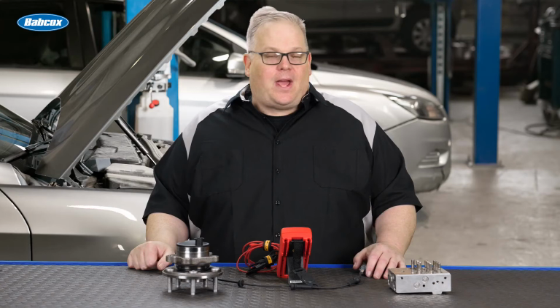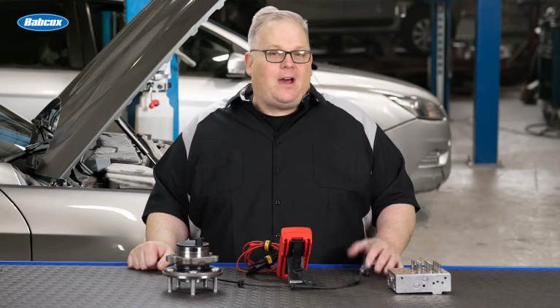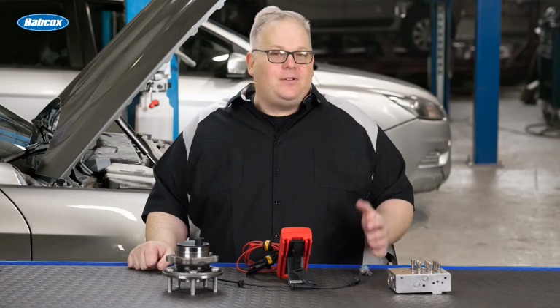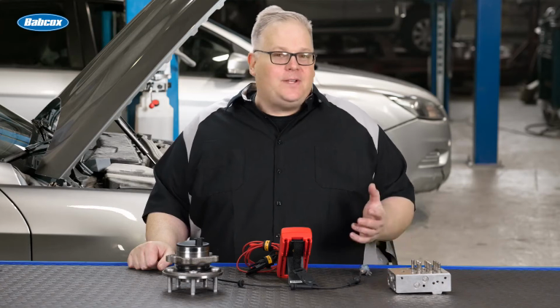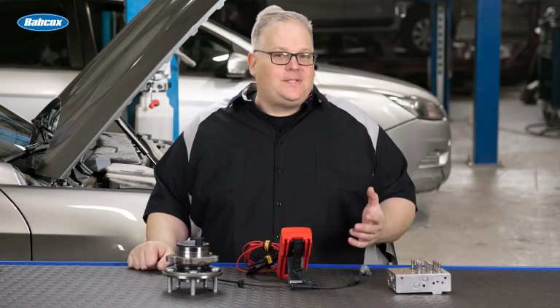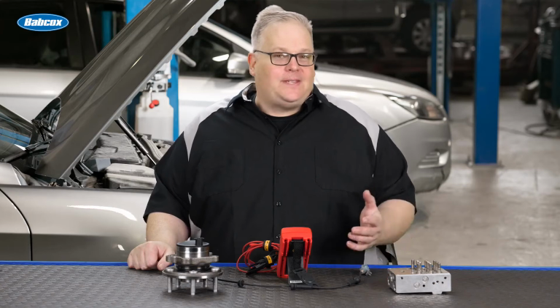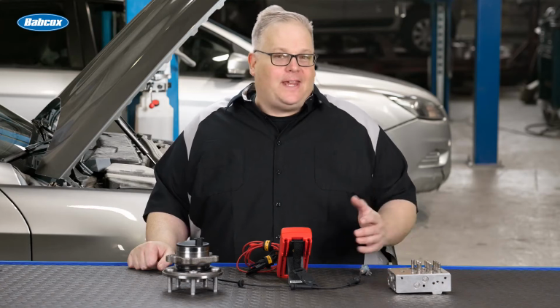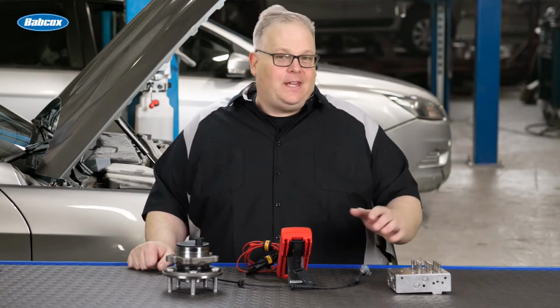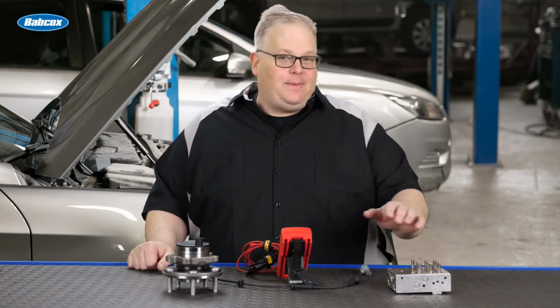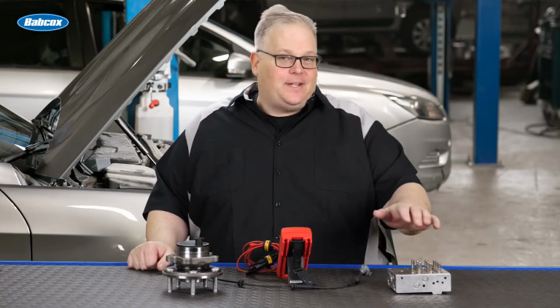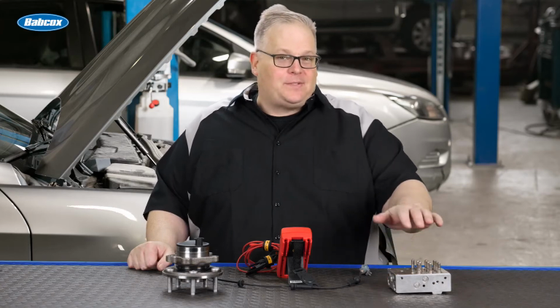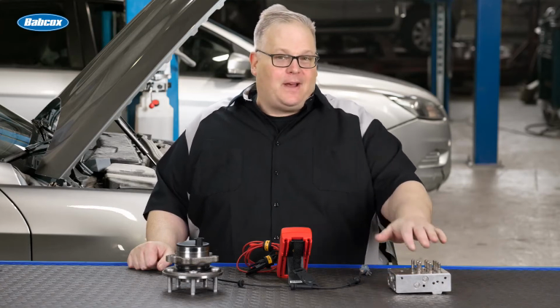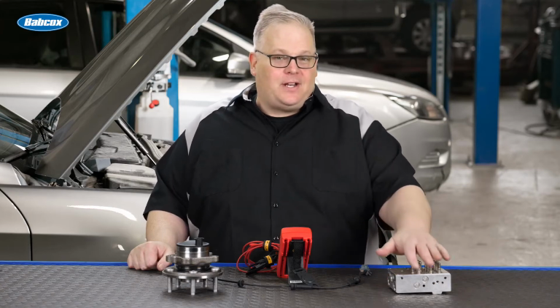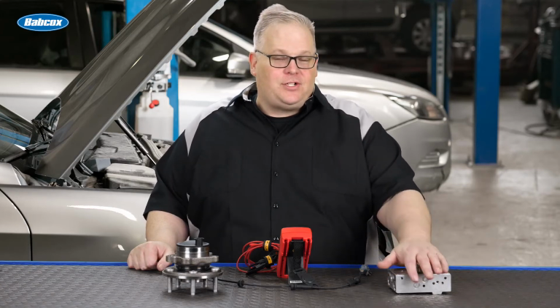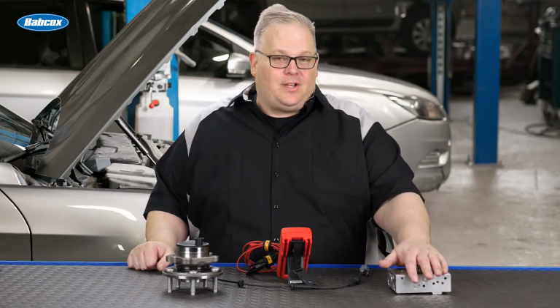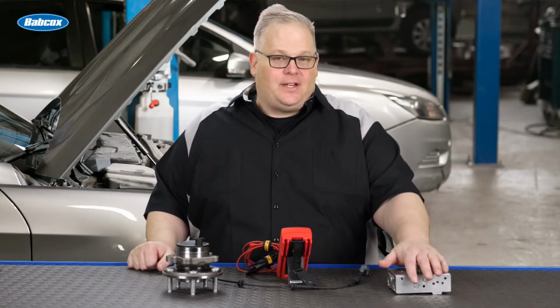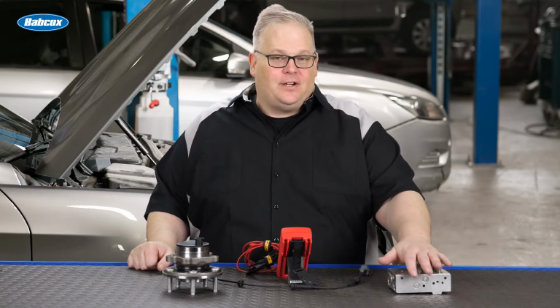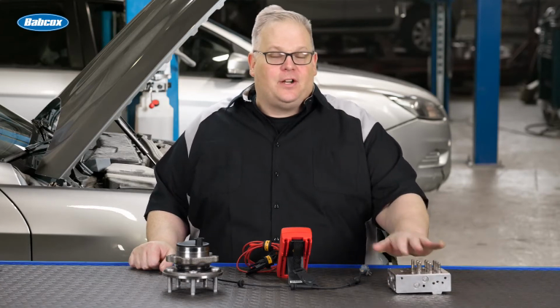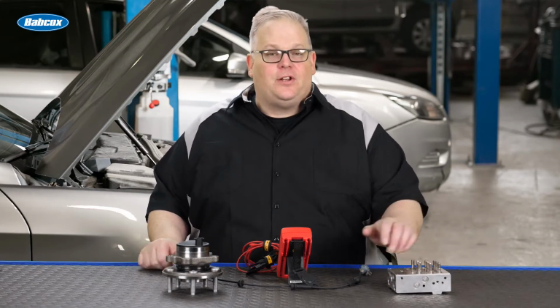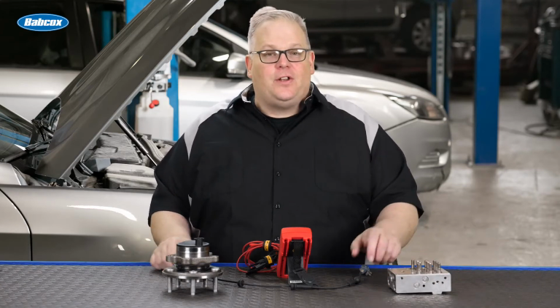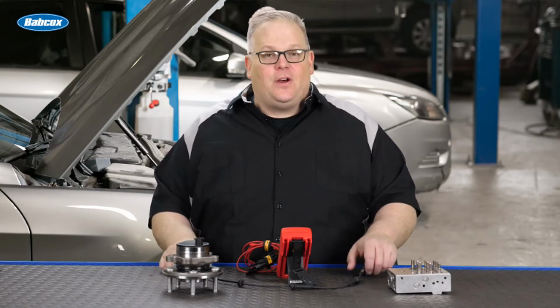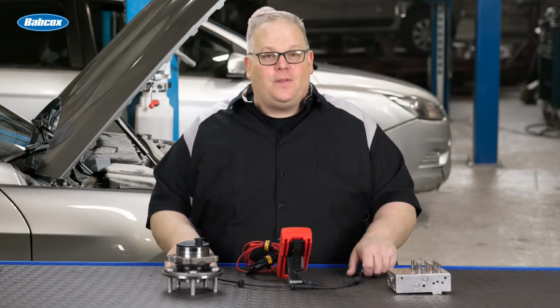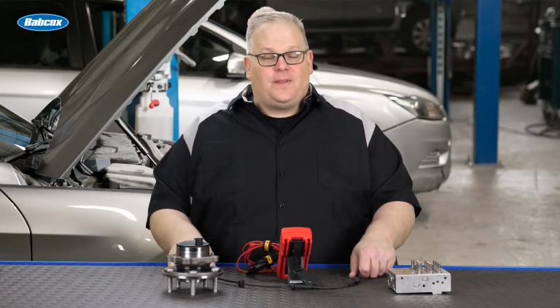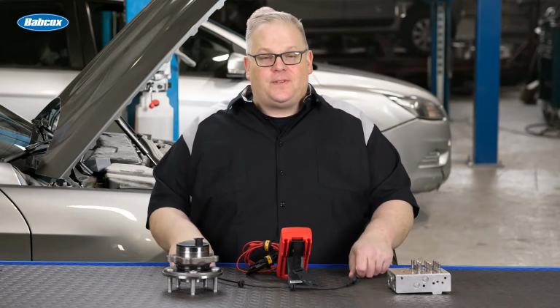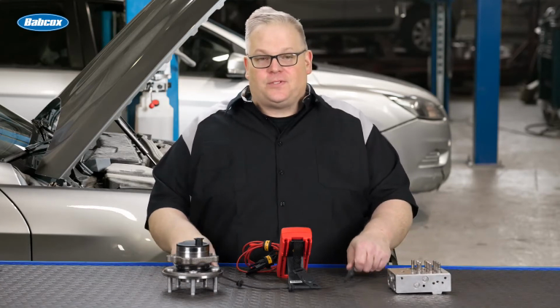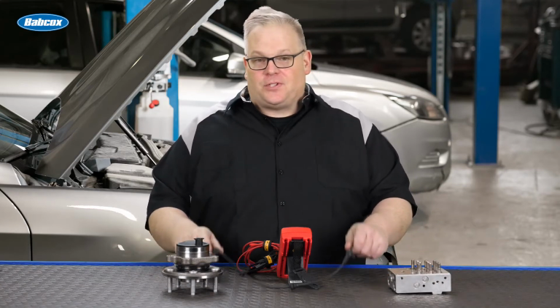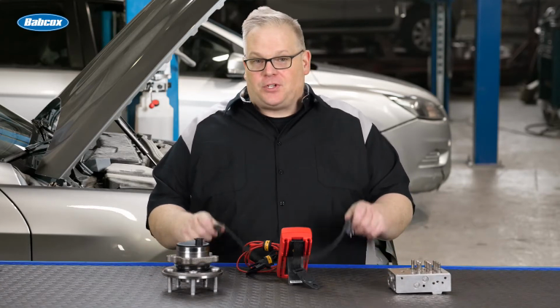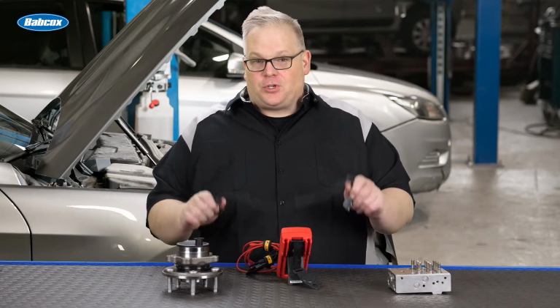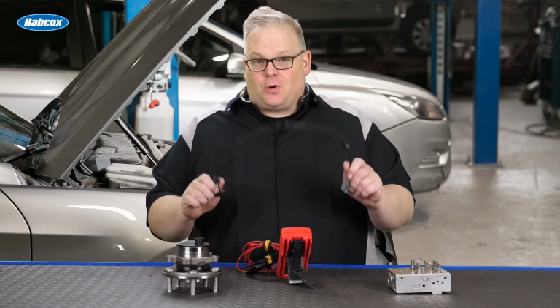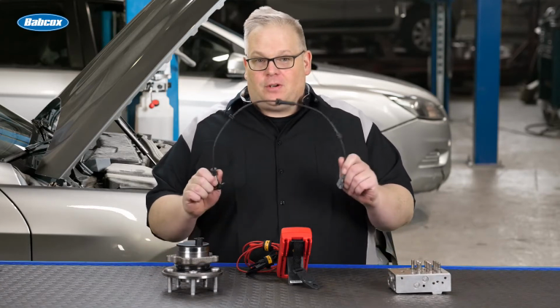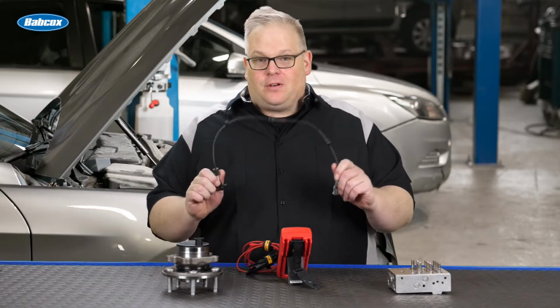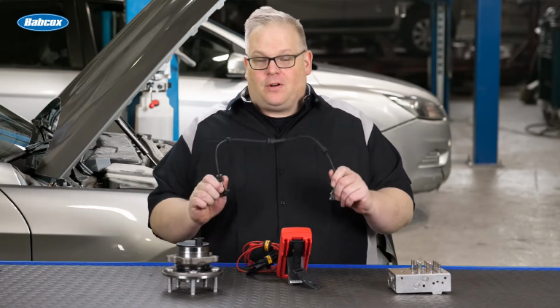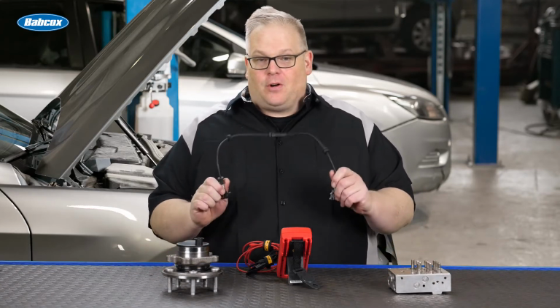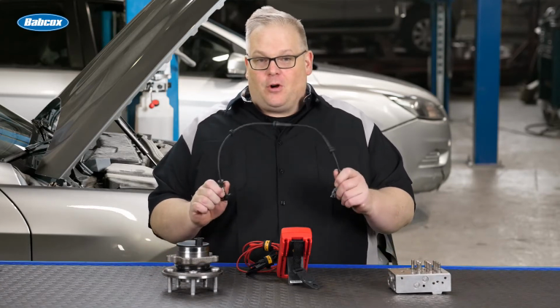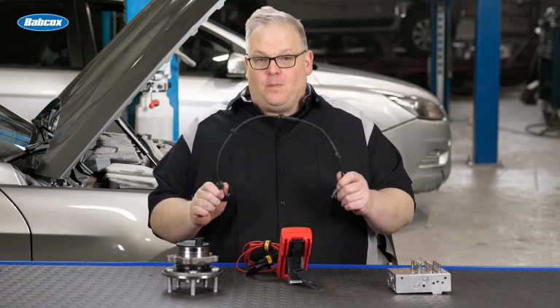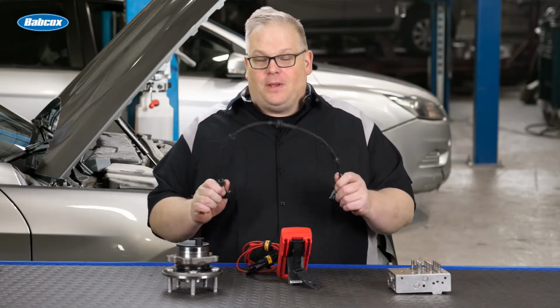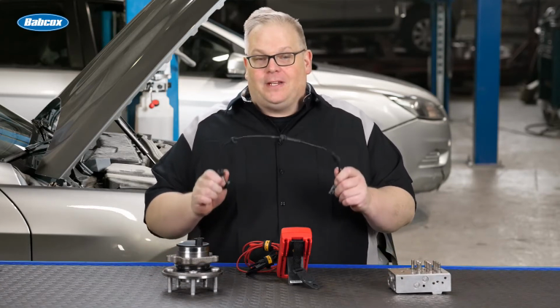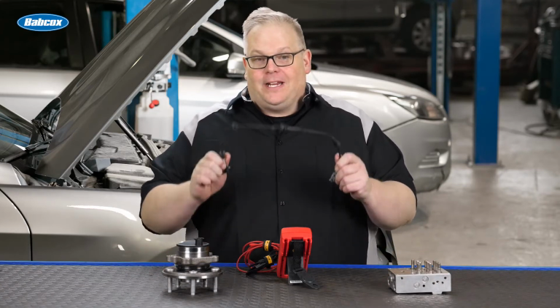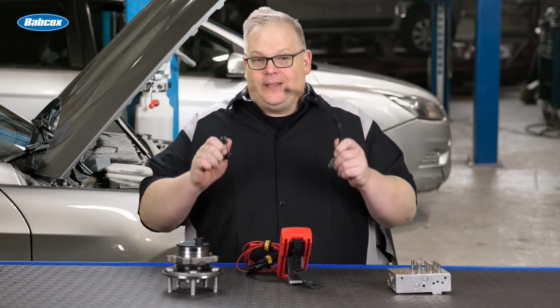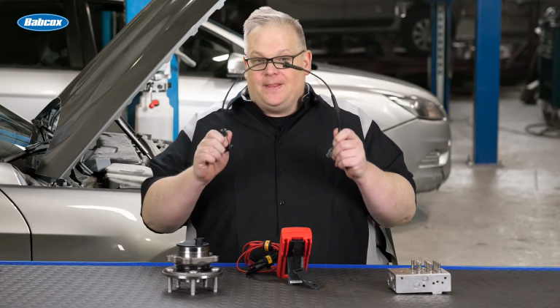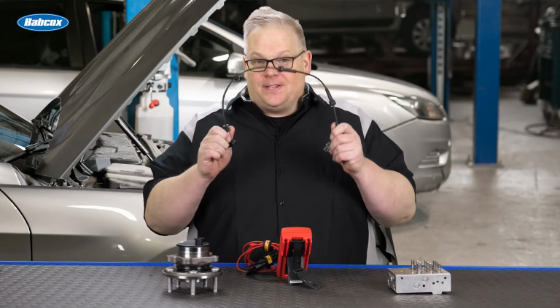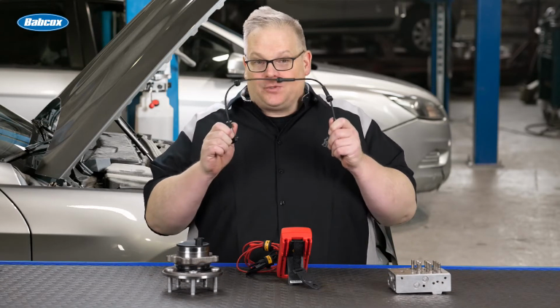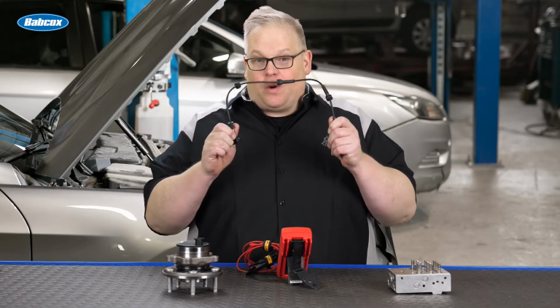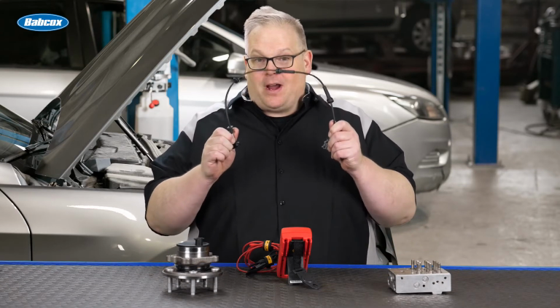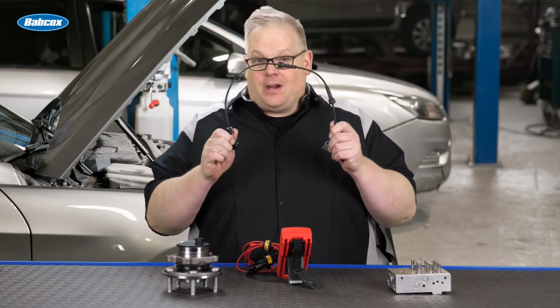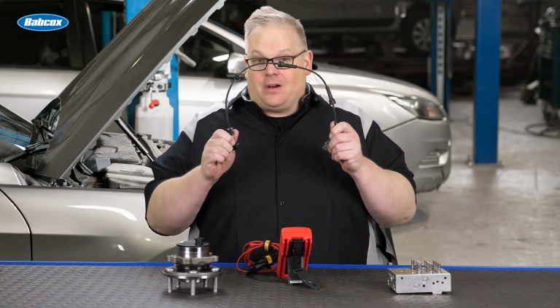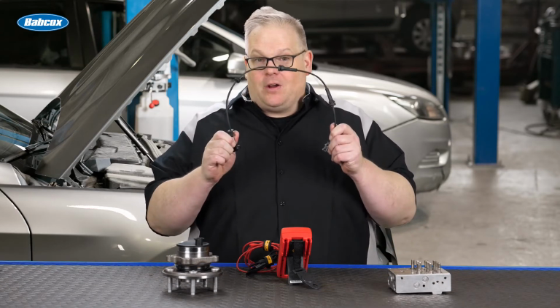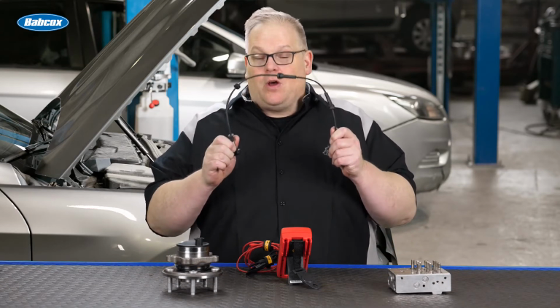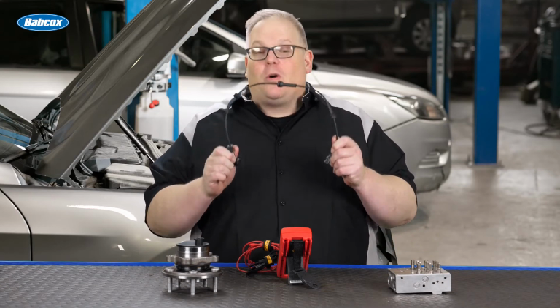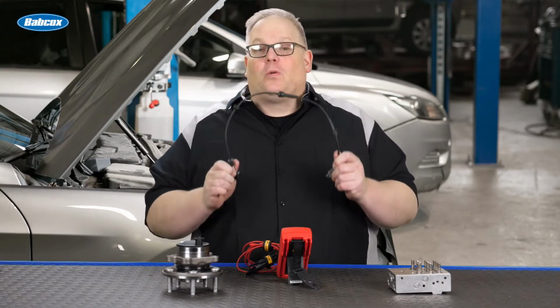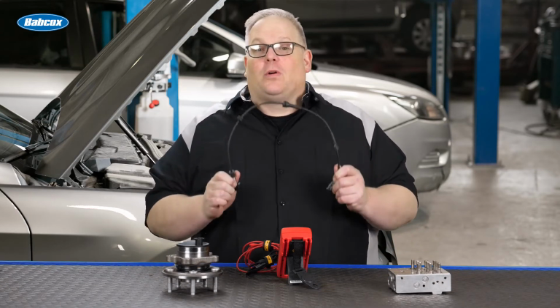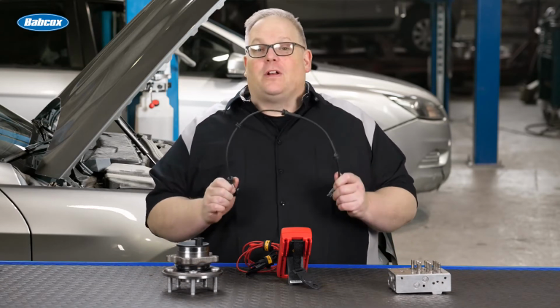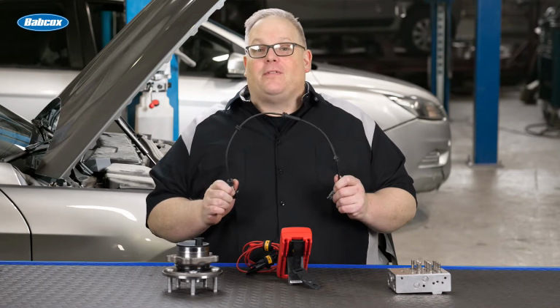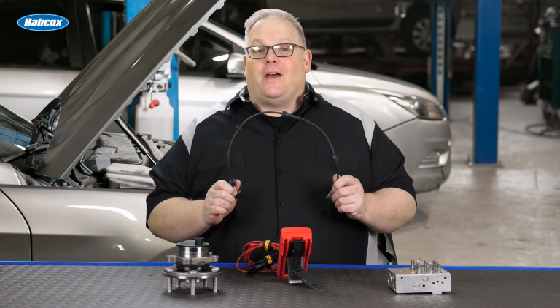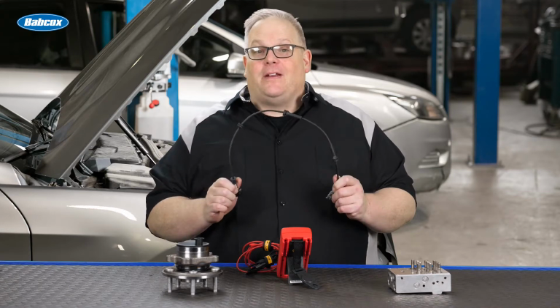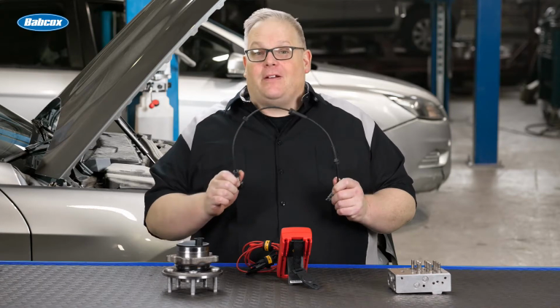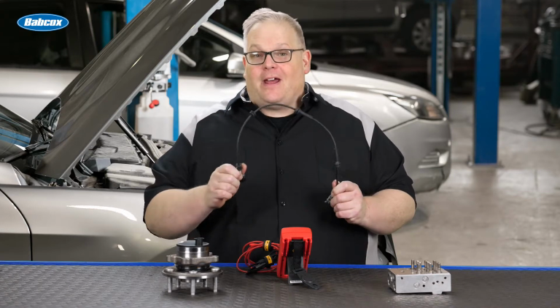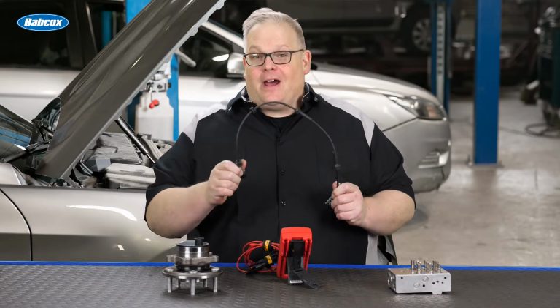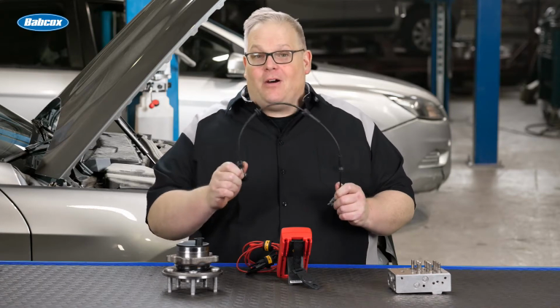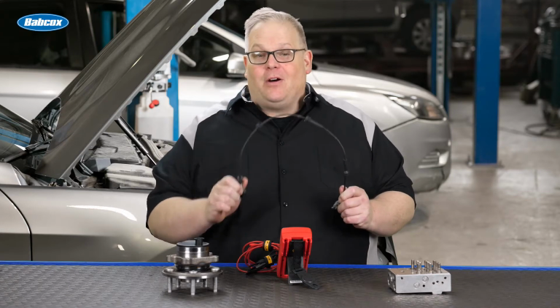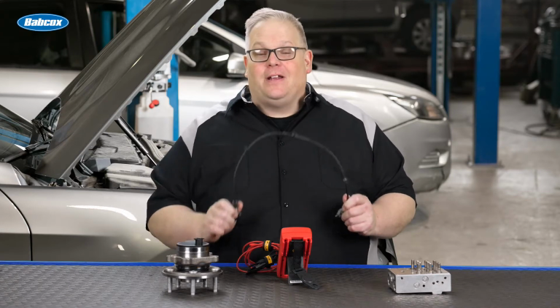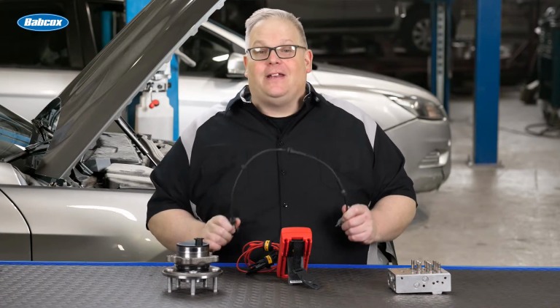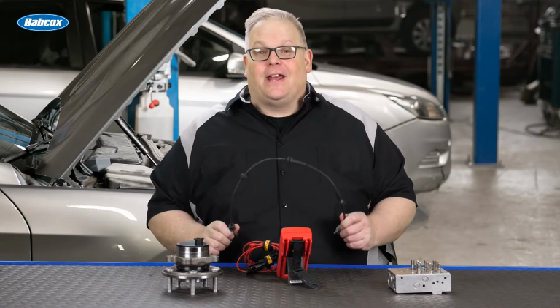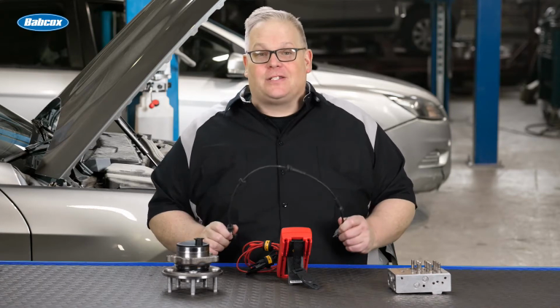How does the ABS modulator know that there's a short or open in this wire? We're going to find out how next.